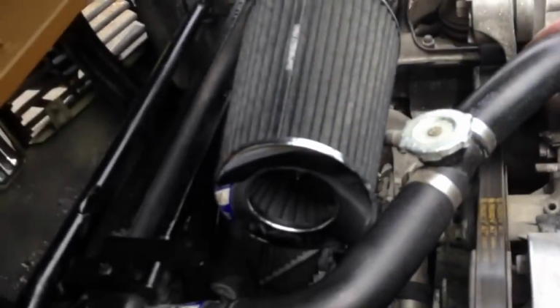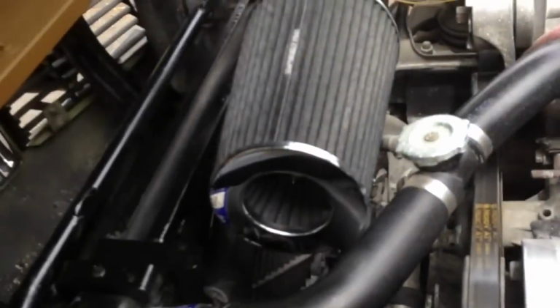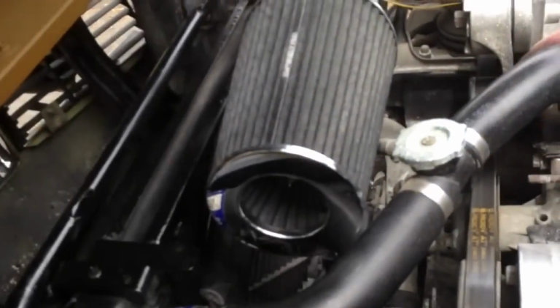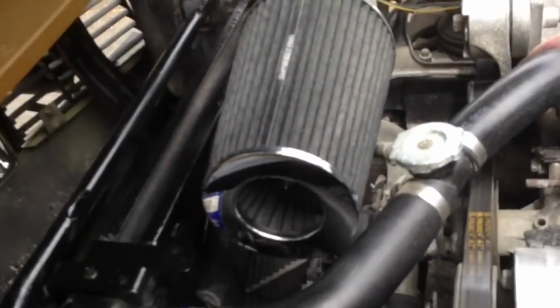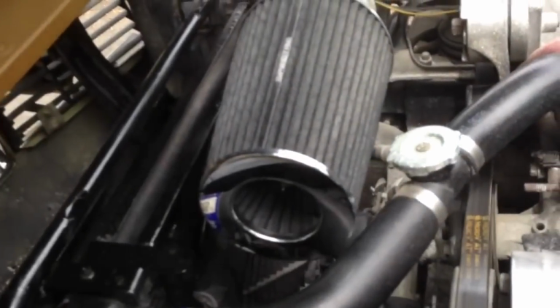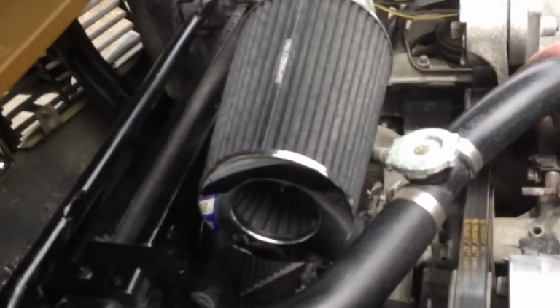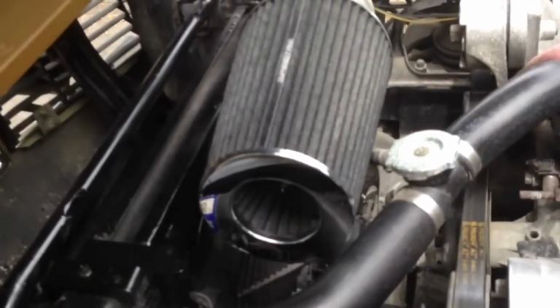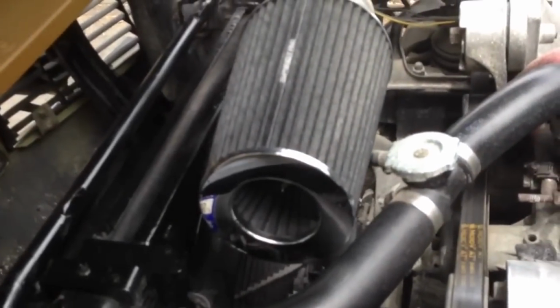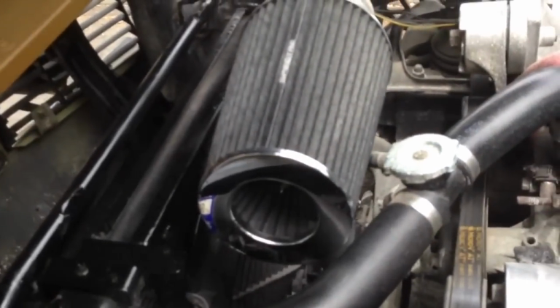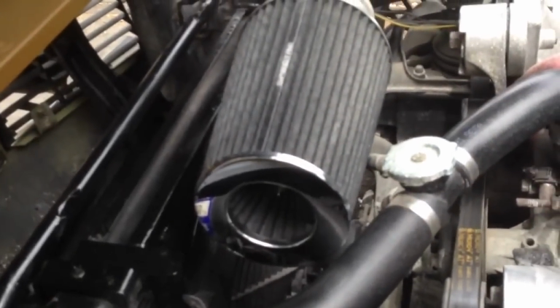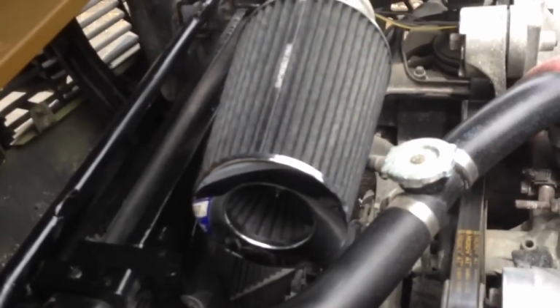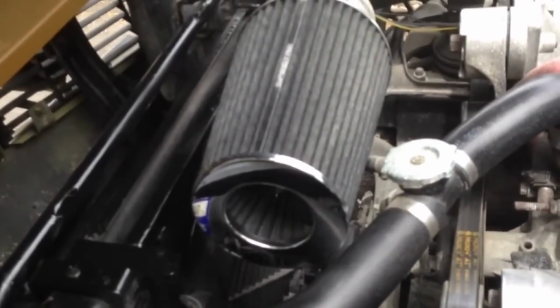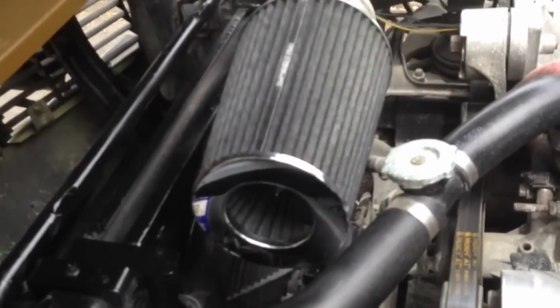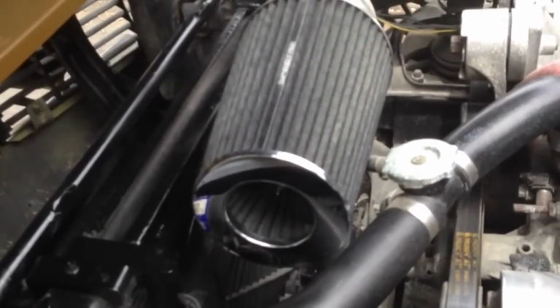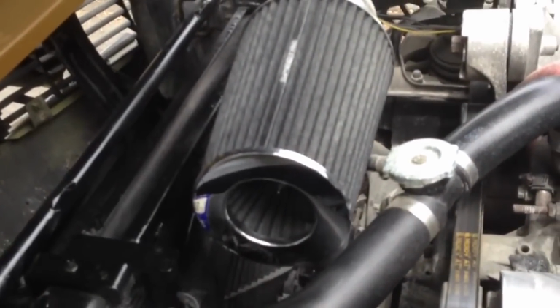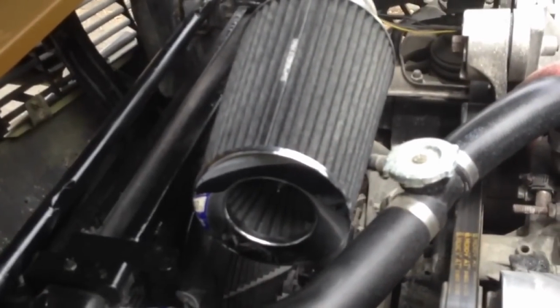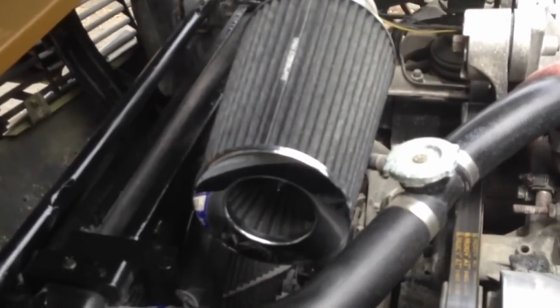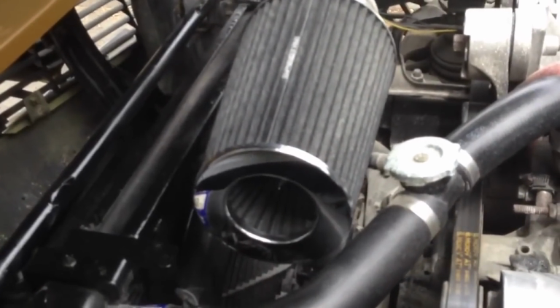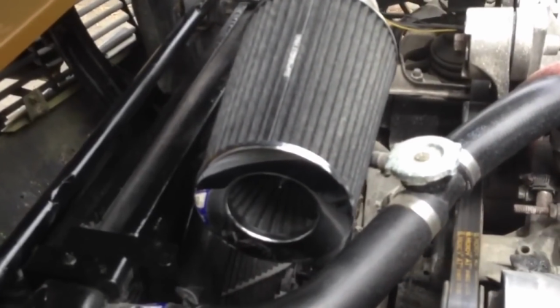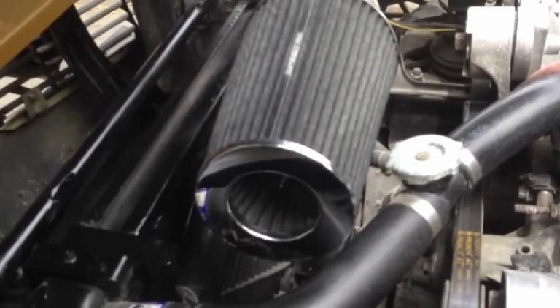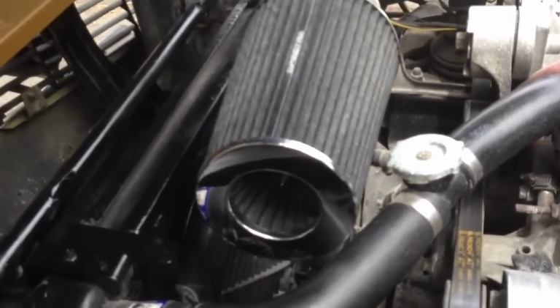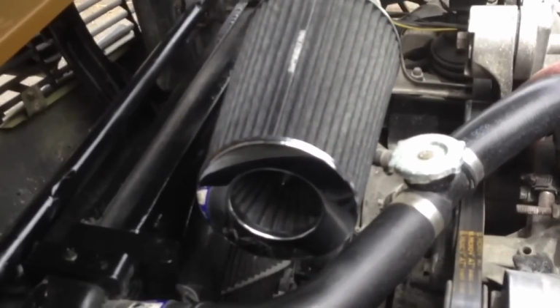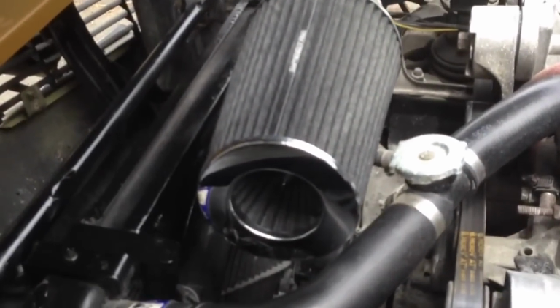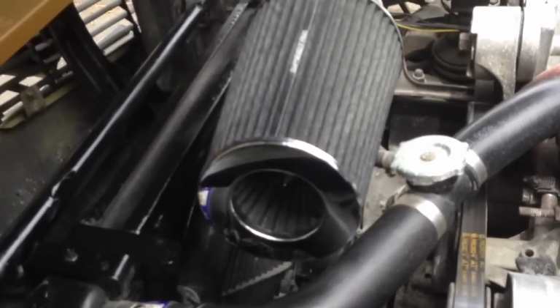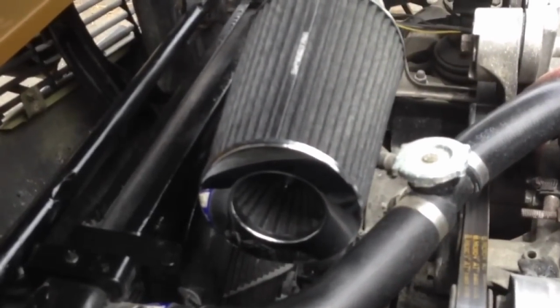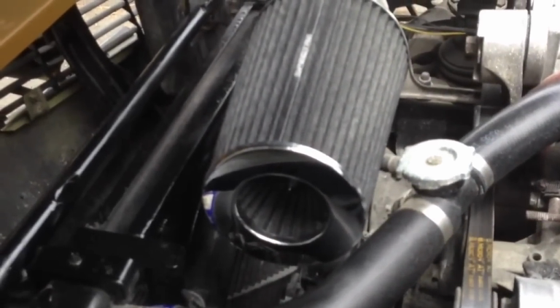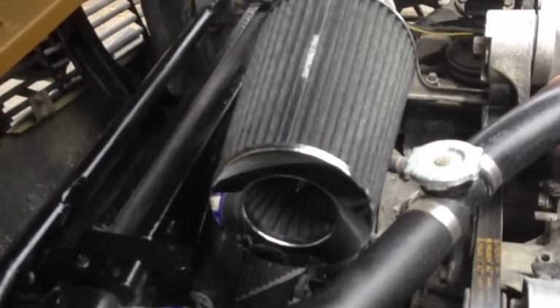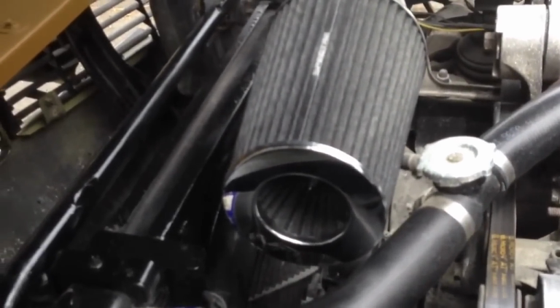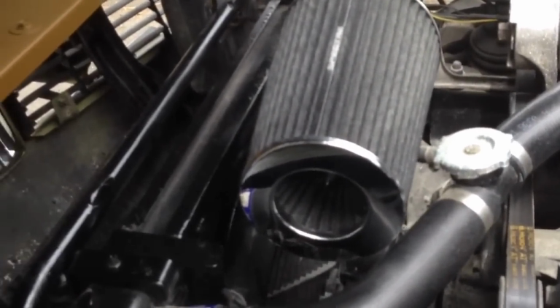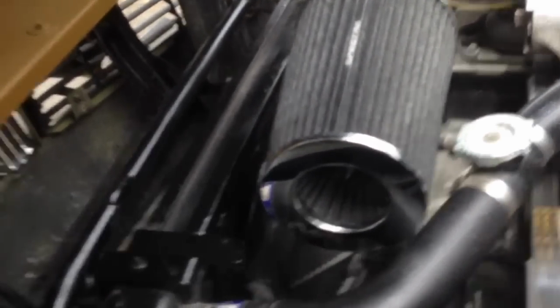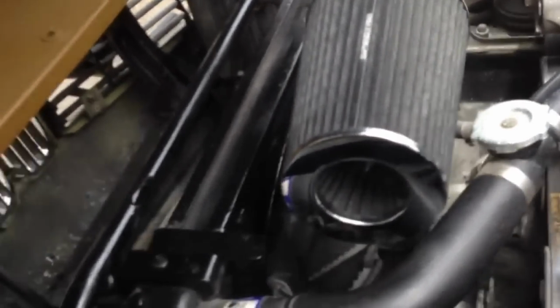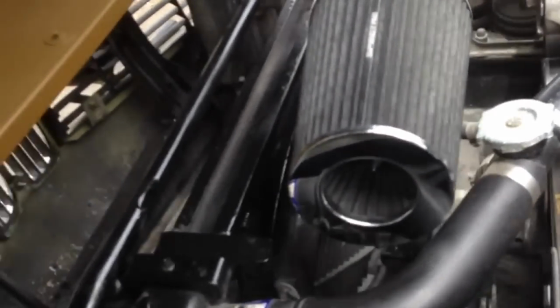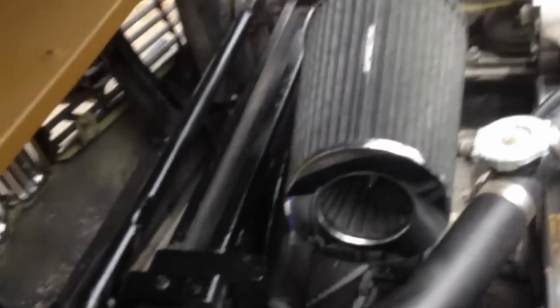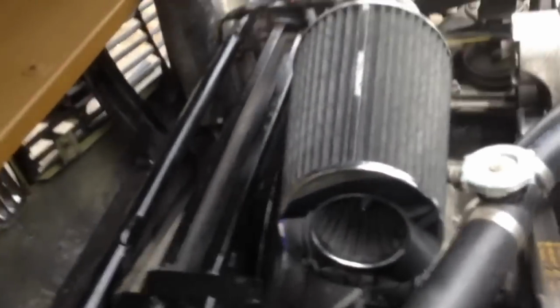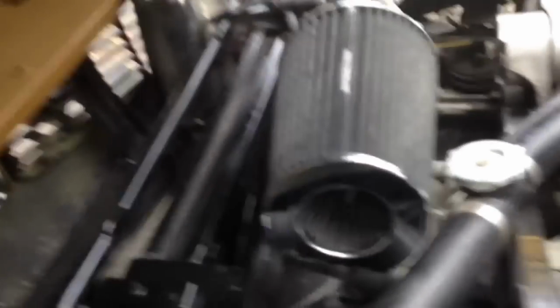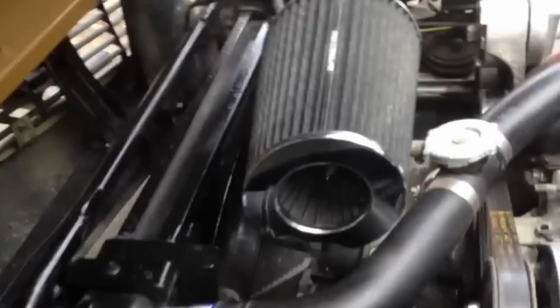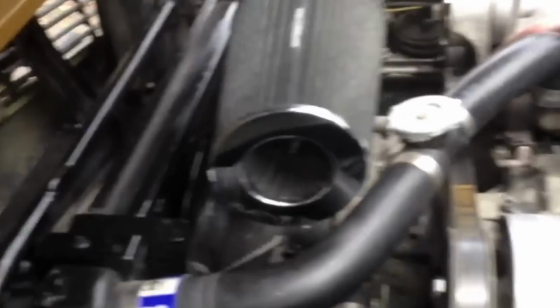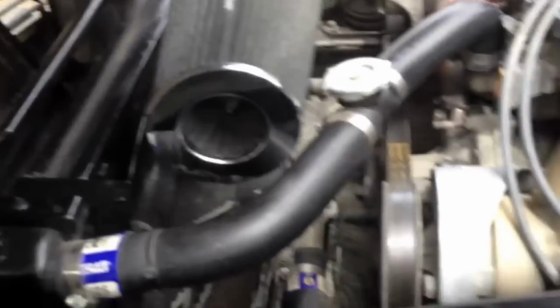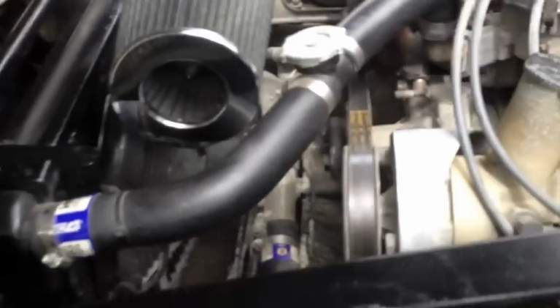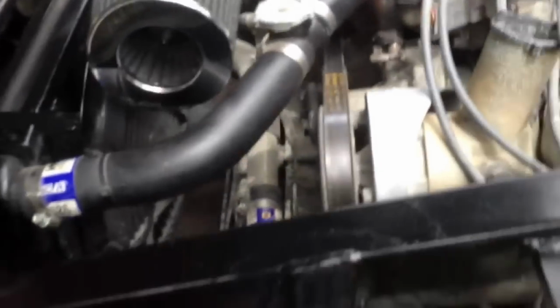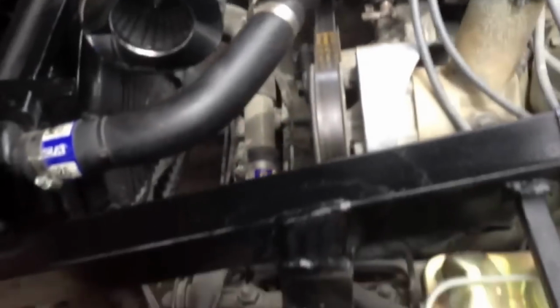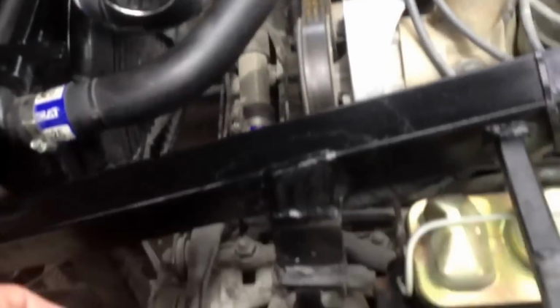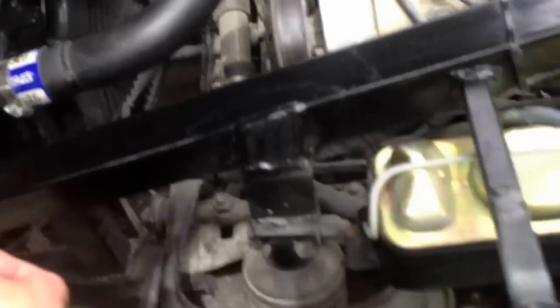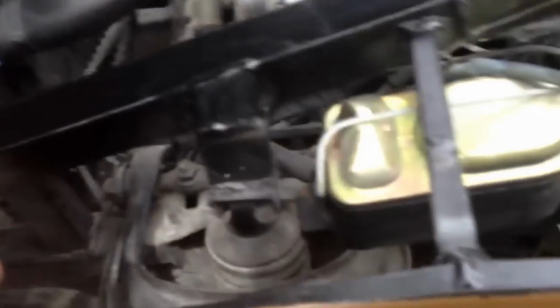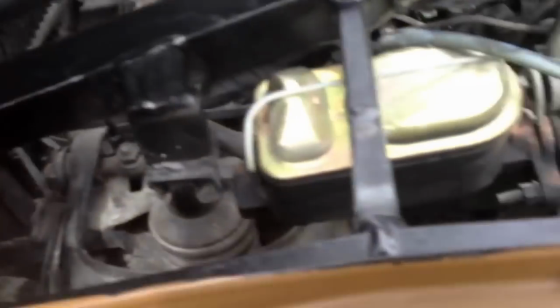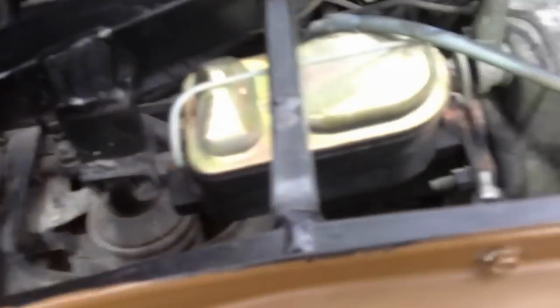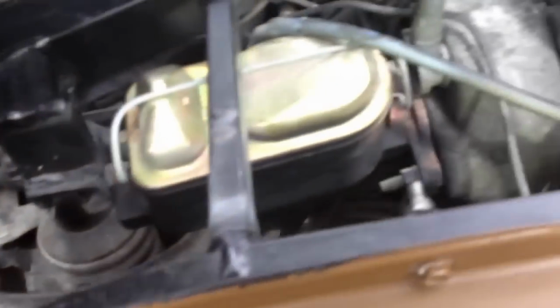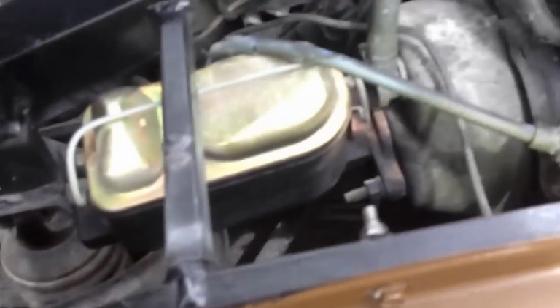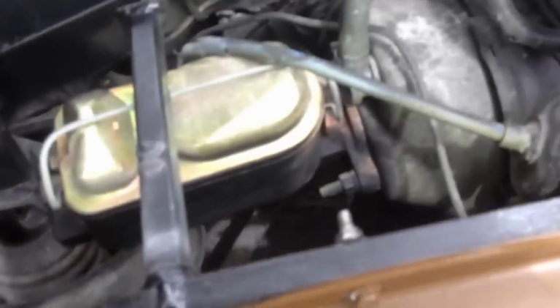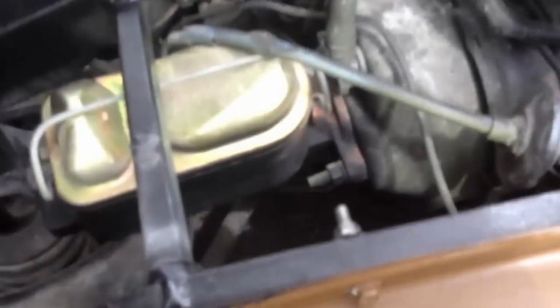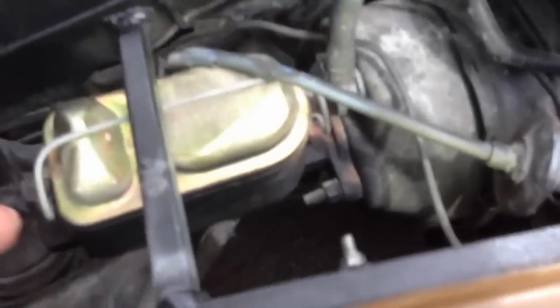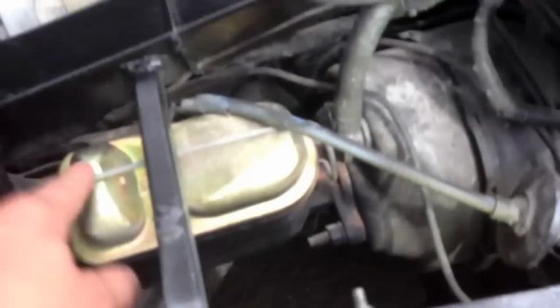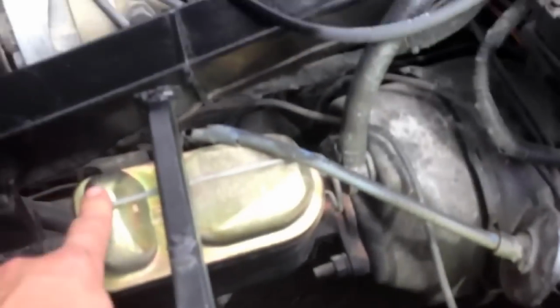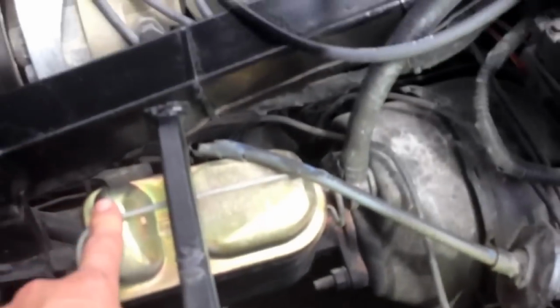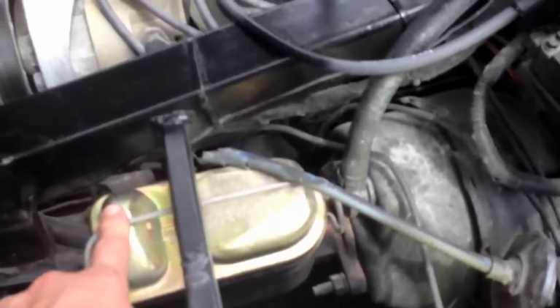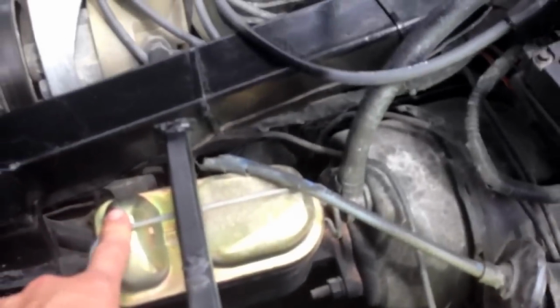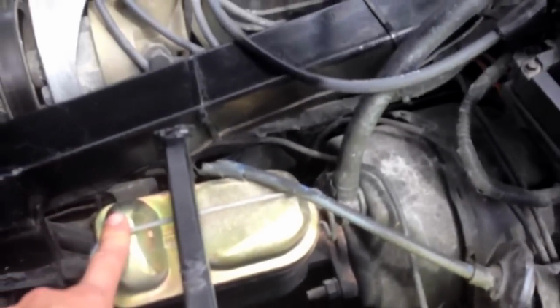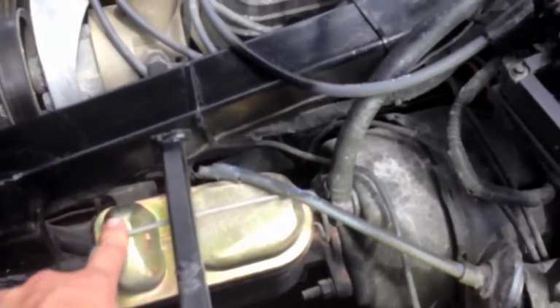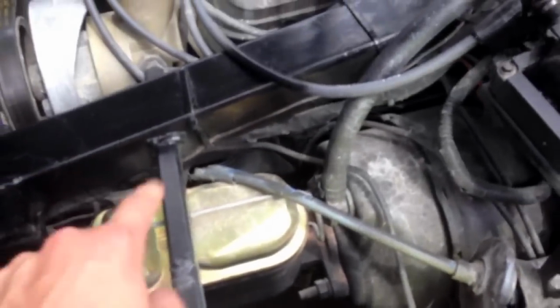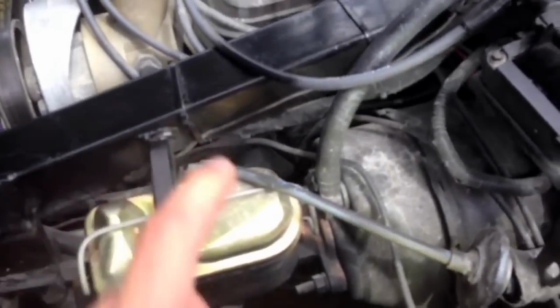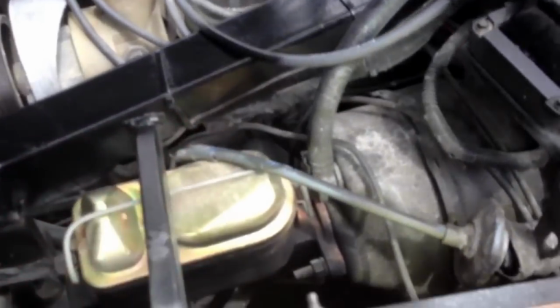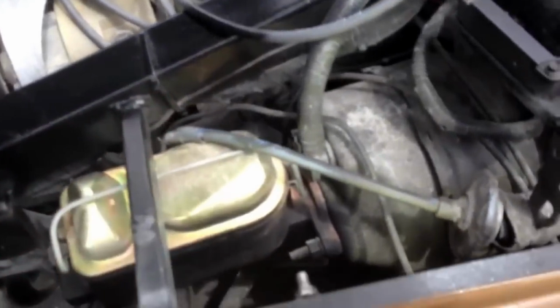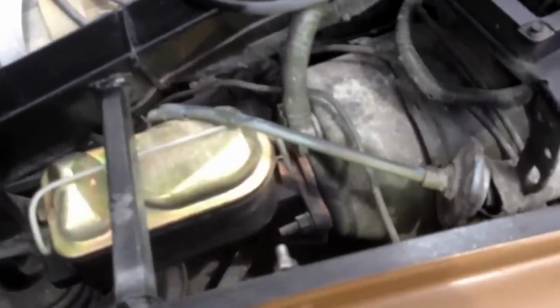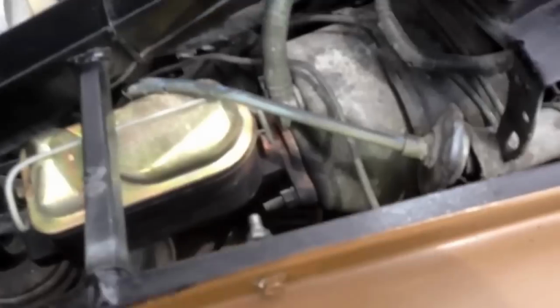The motor is pretty stock. It's got a 5-speed transmission. We got a new brake booster as well.